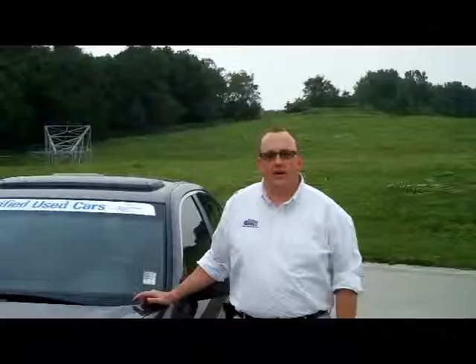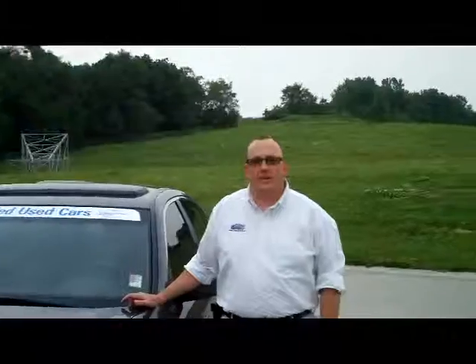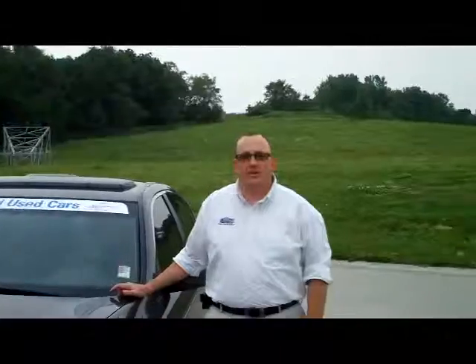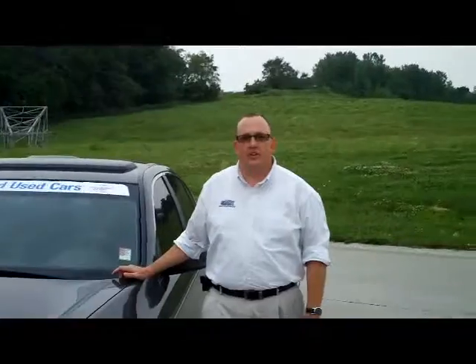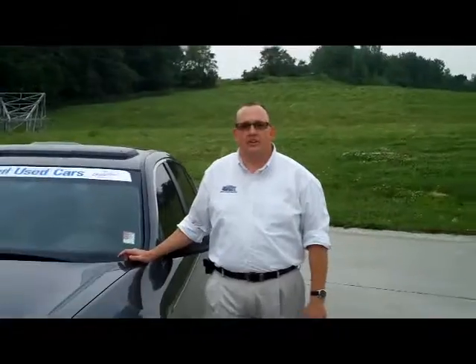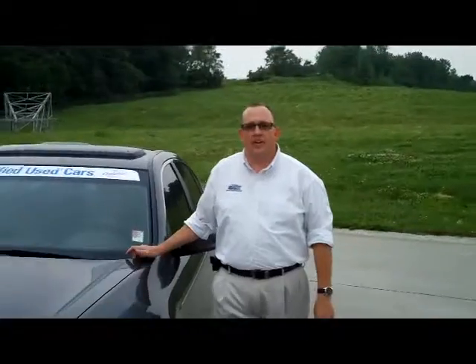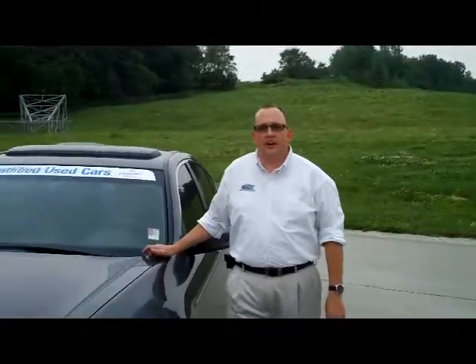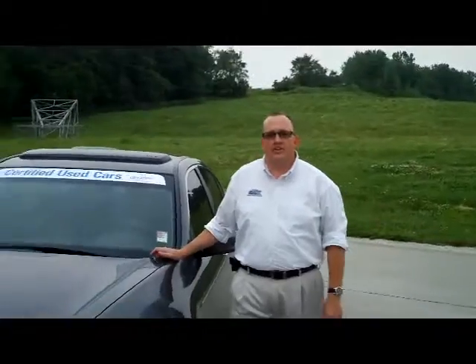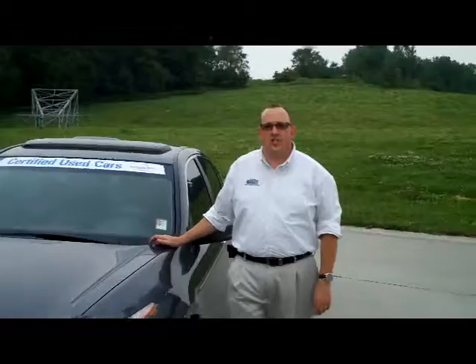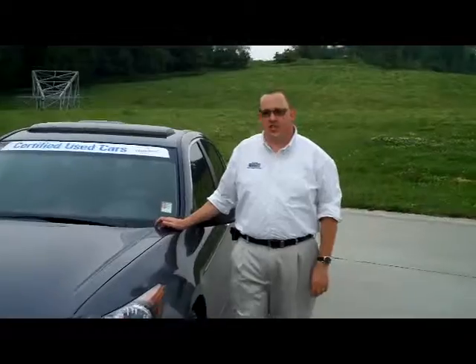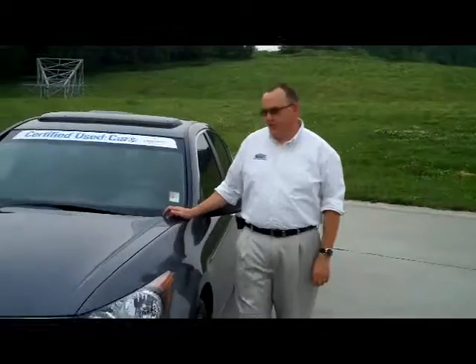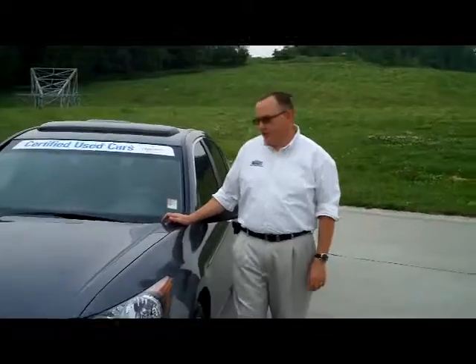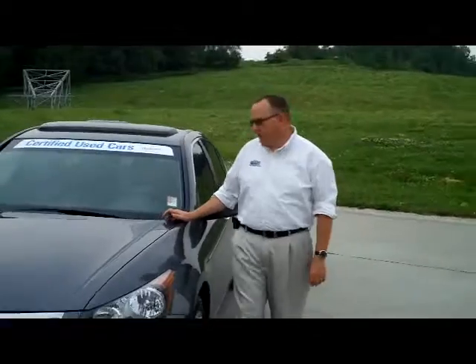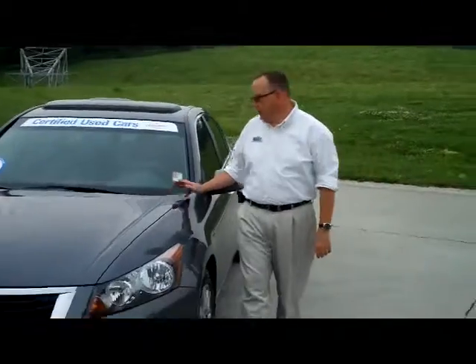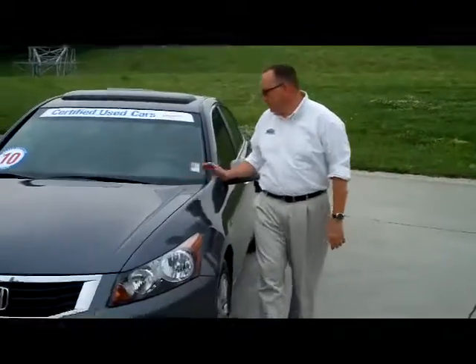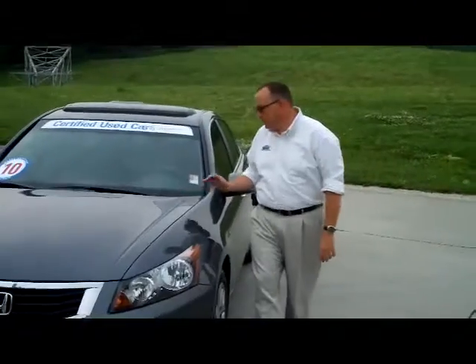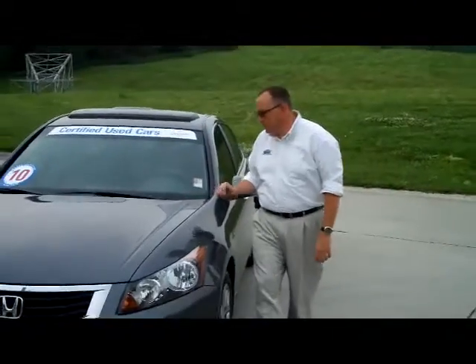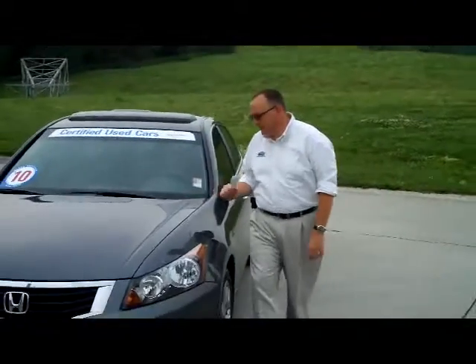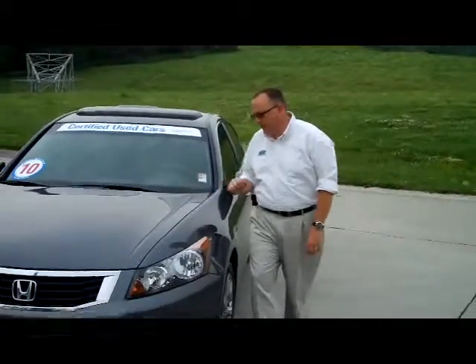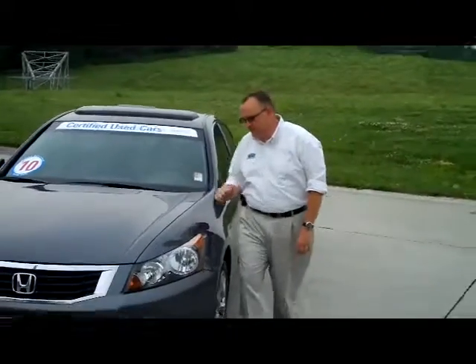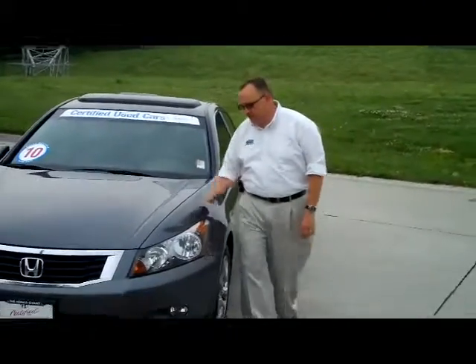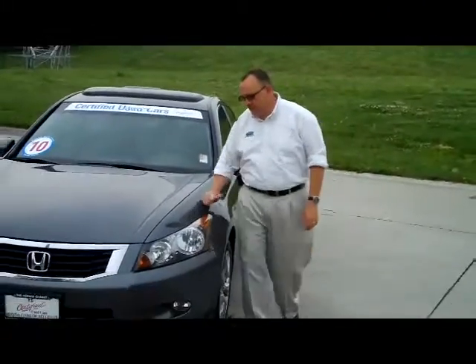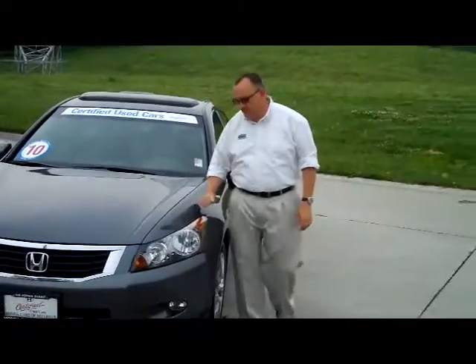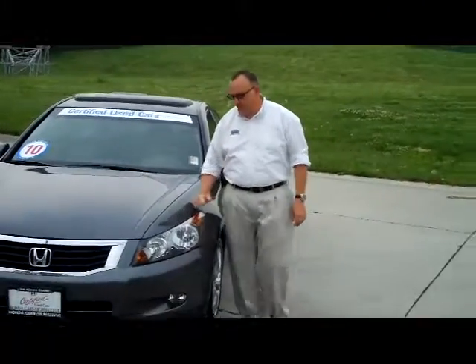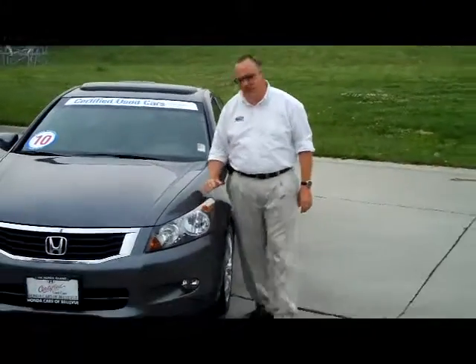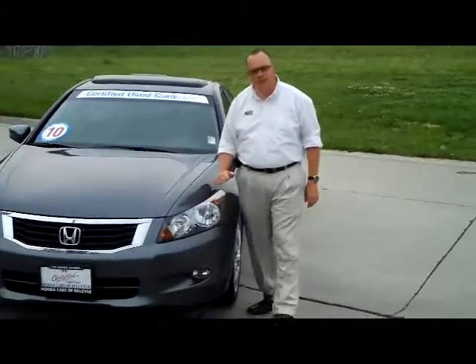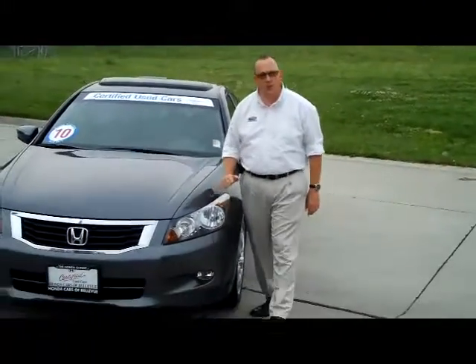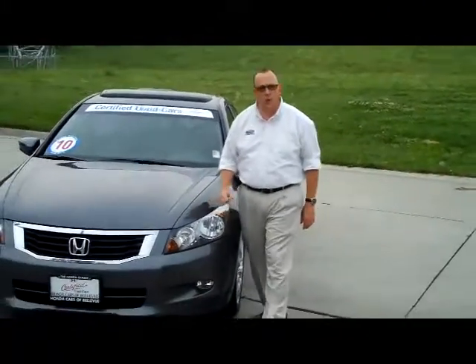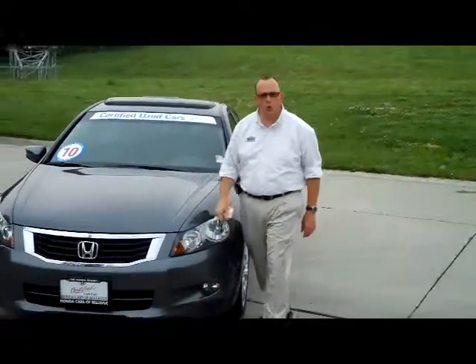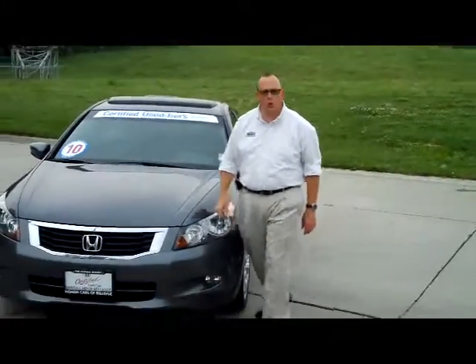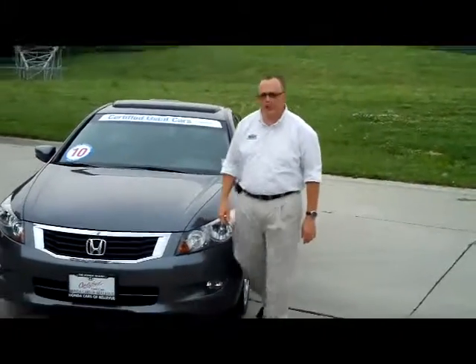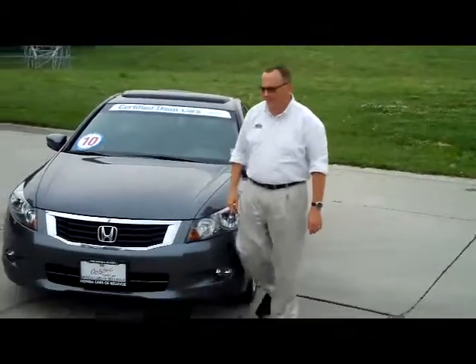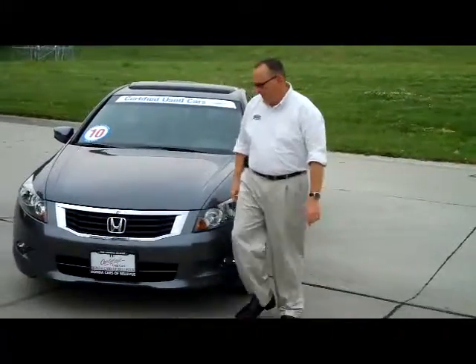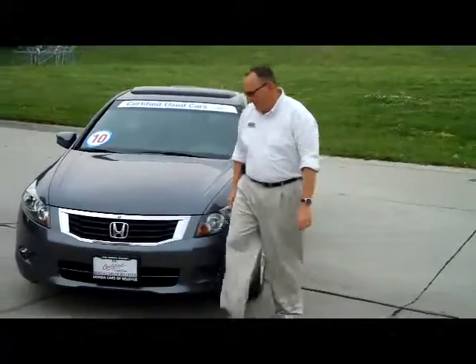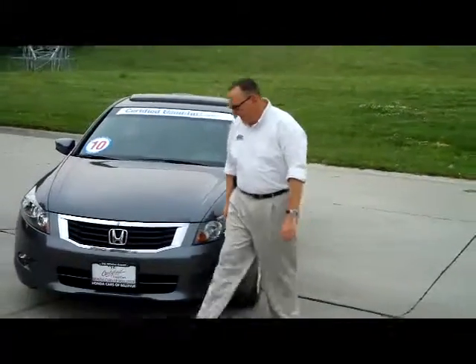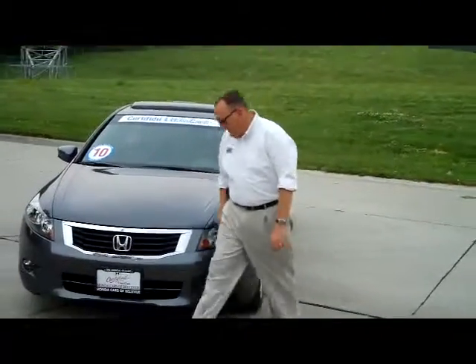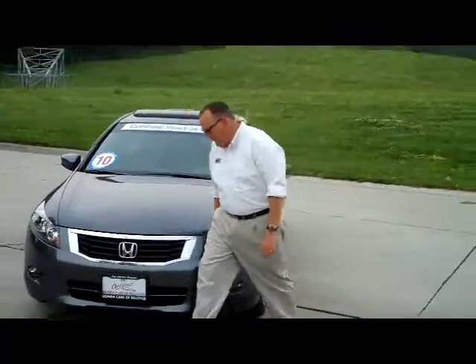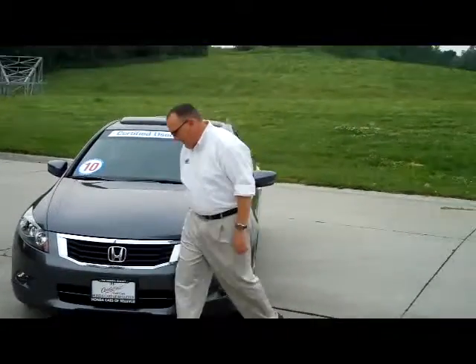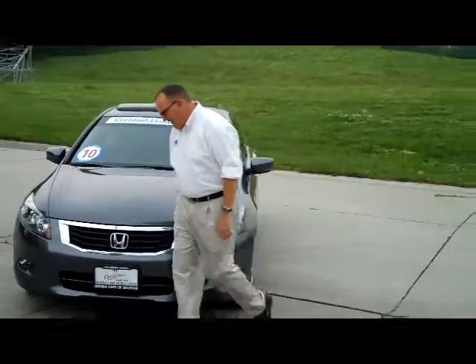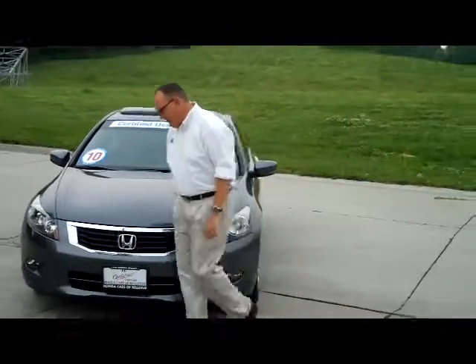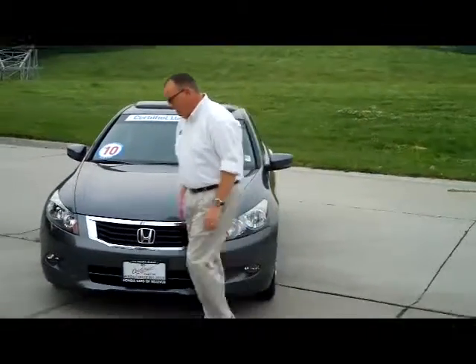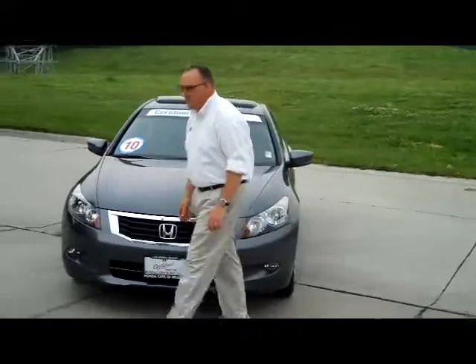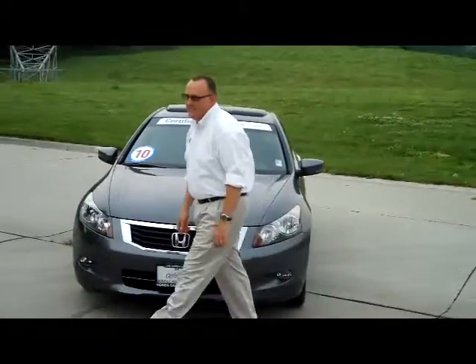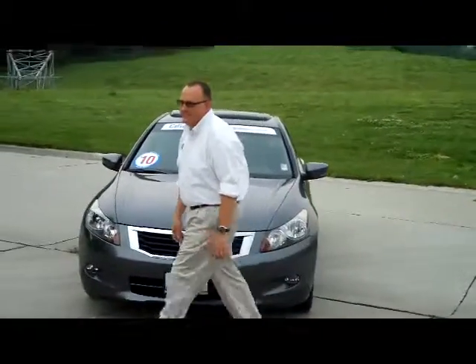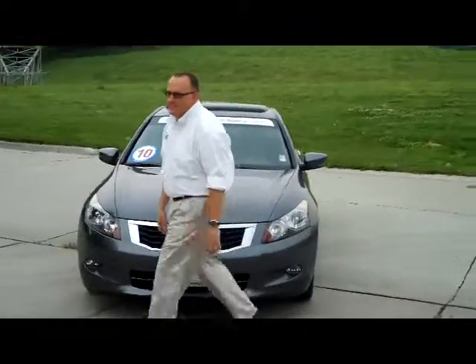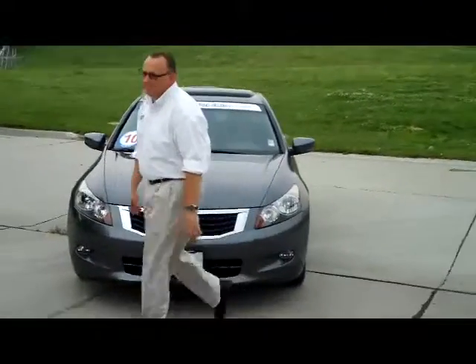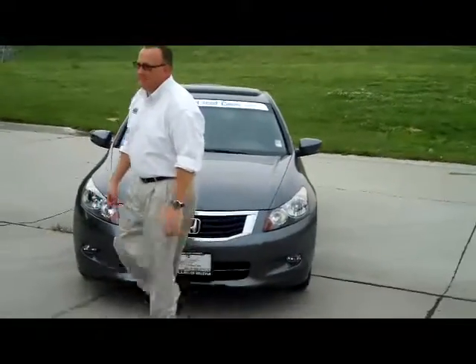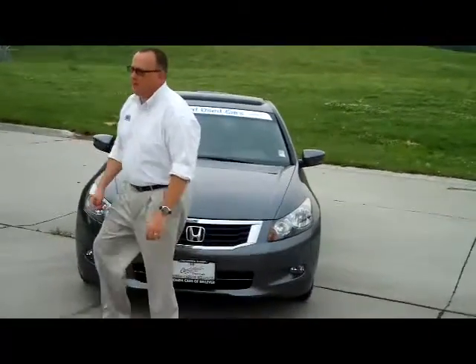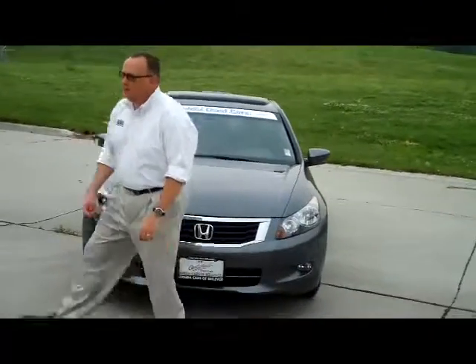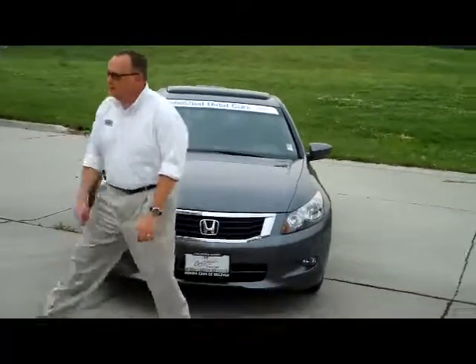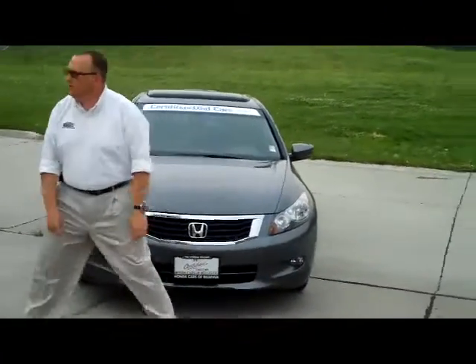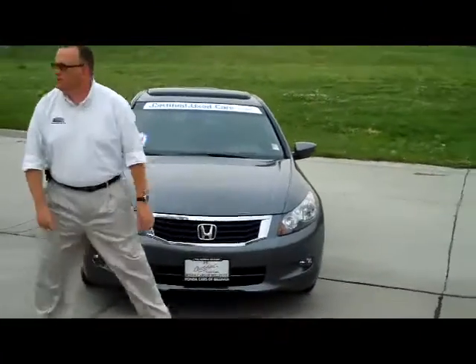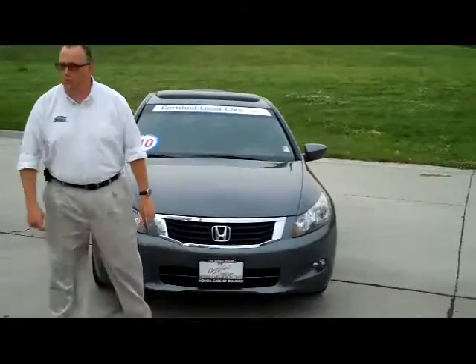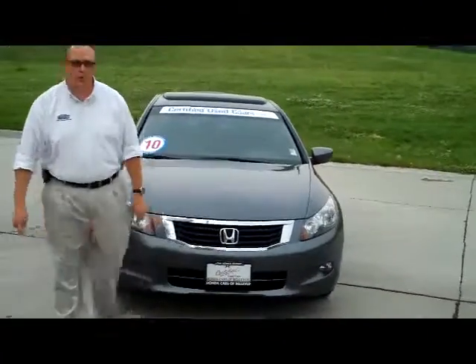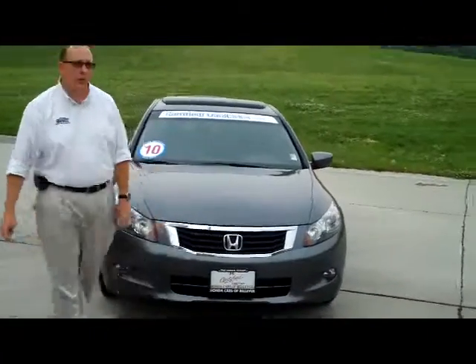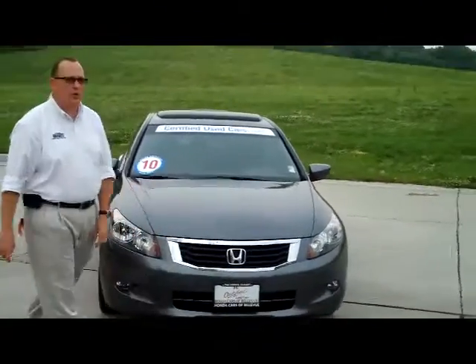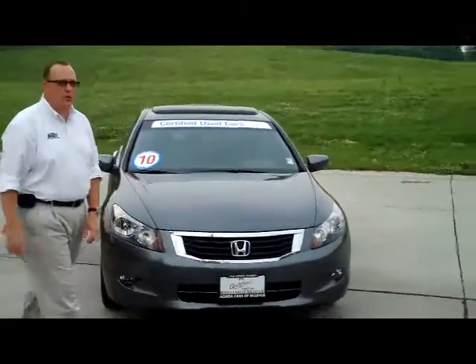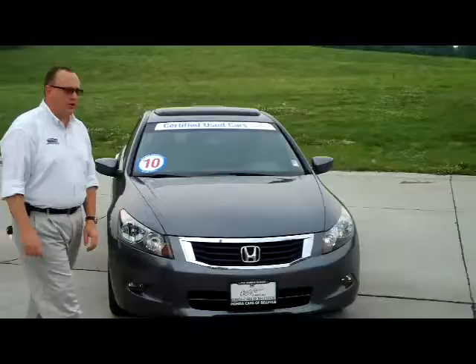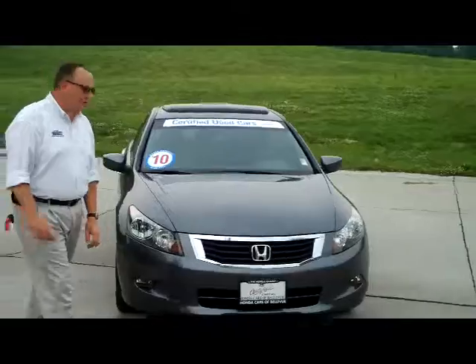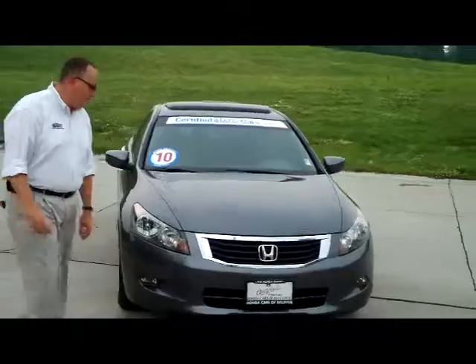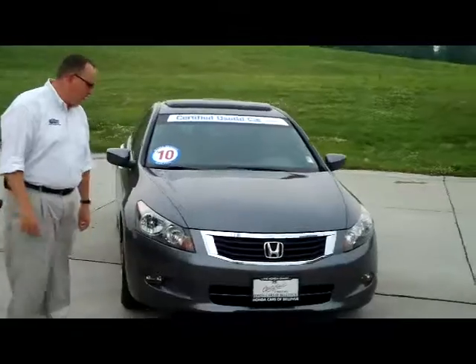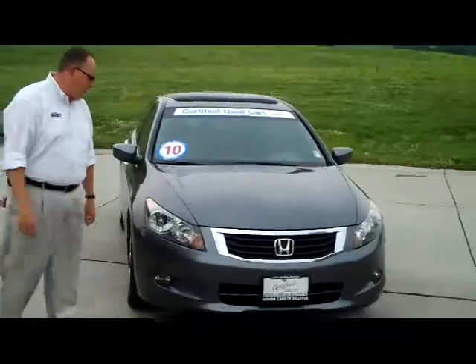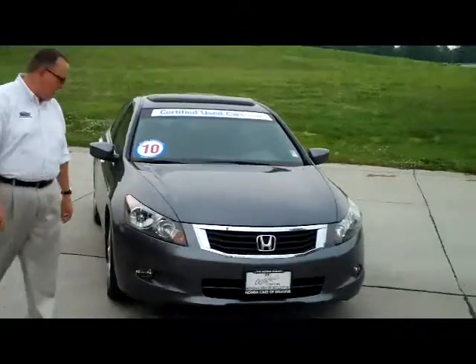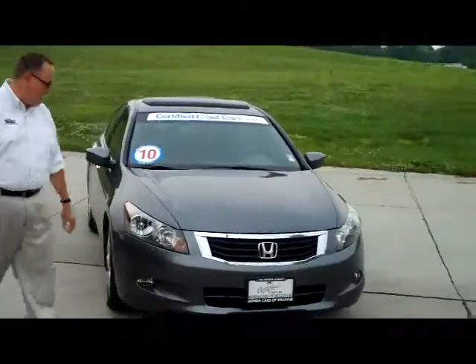Kelly here for the Honda Giant. I'm here to show you this 2010 Honda Accord EX V6 model. It's a one-owner, new car trade.